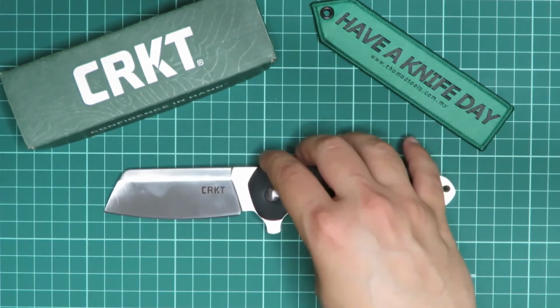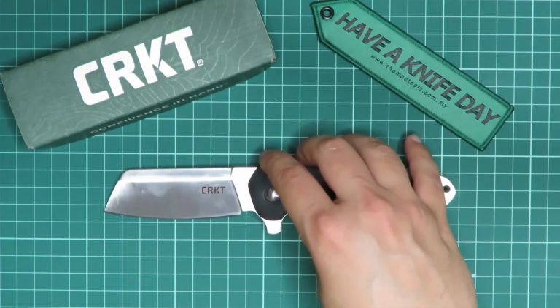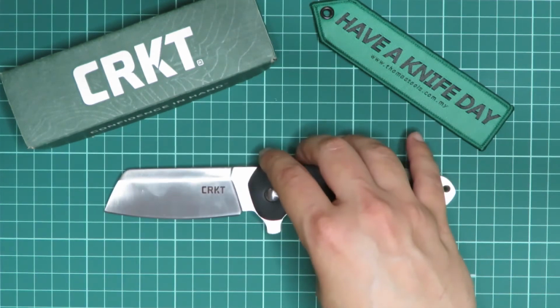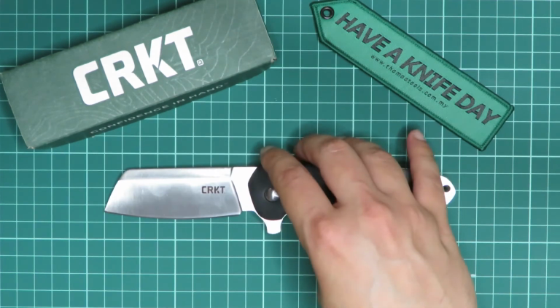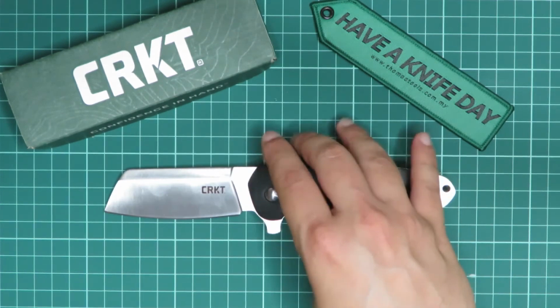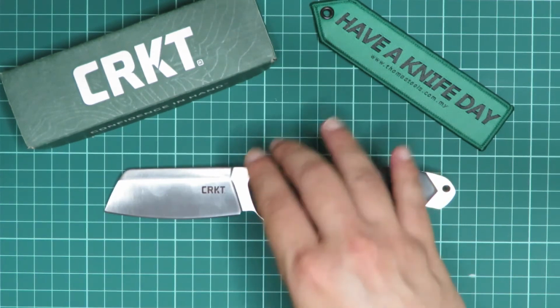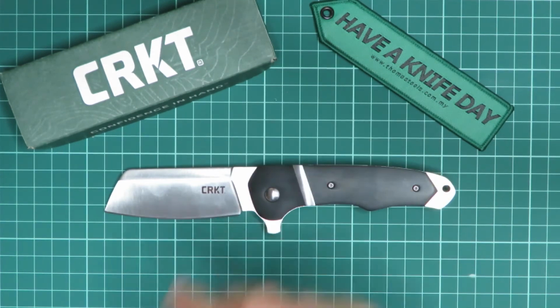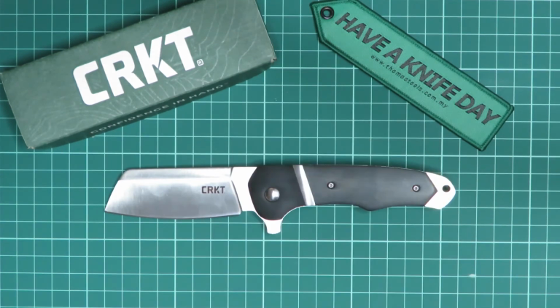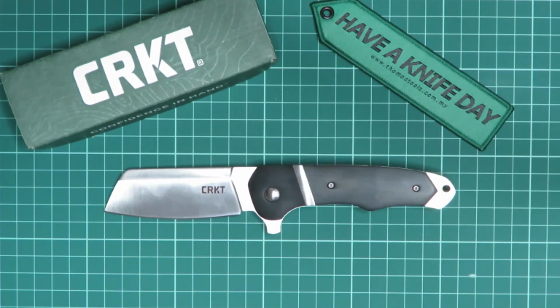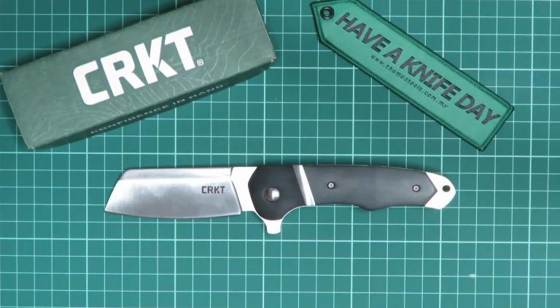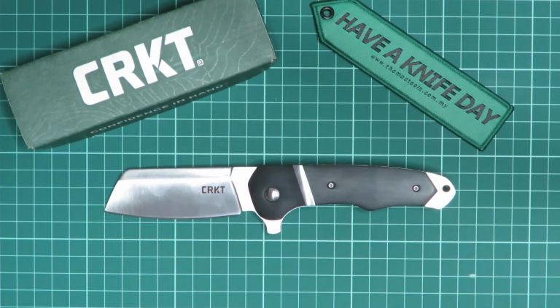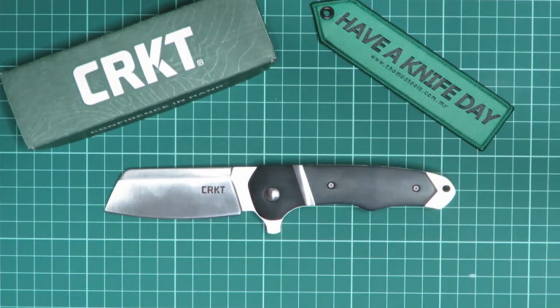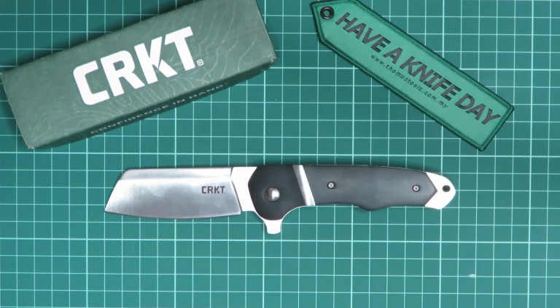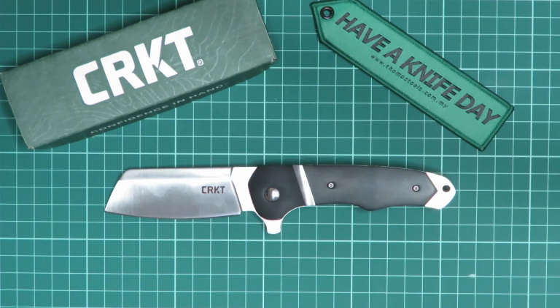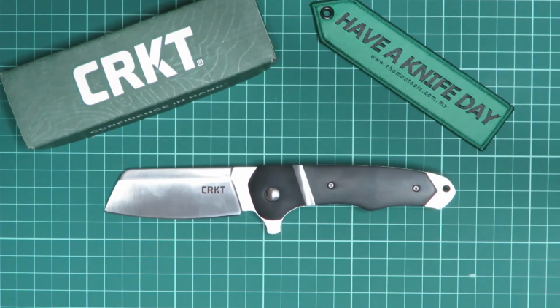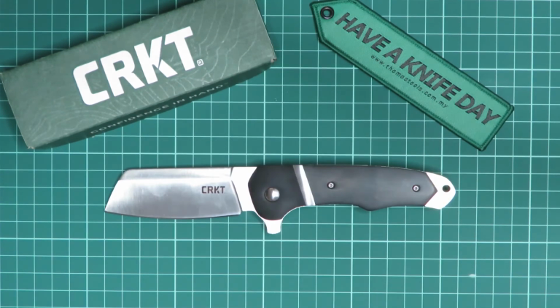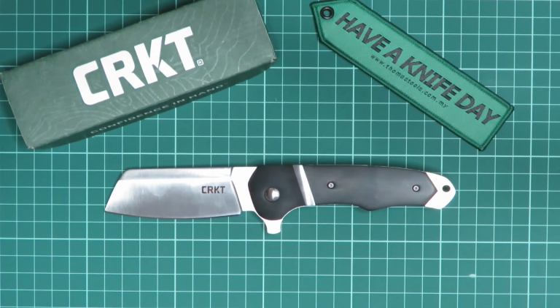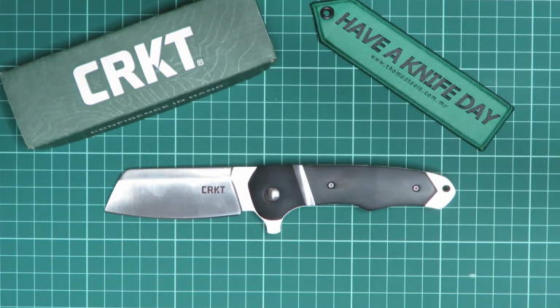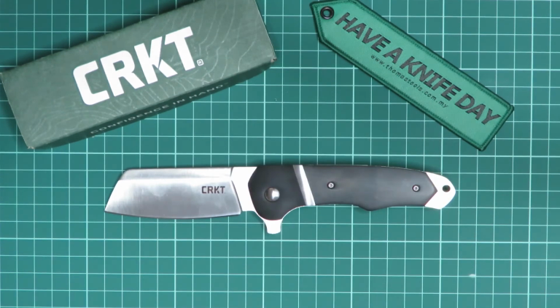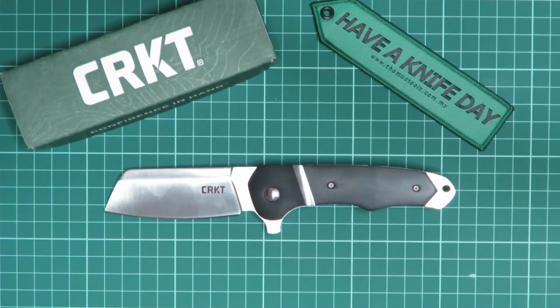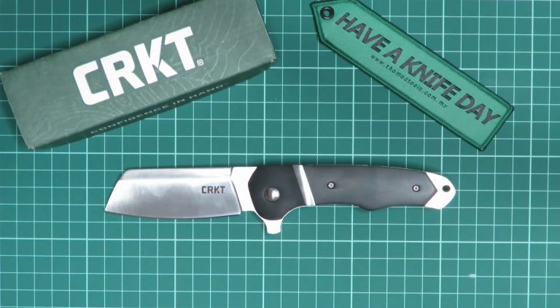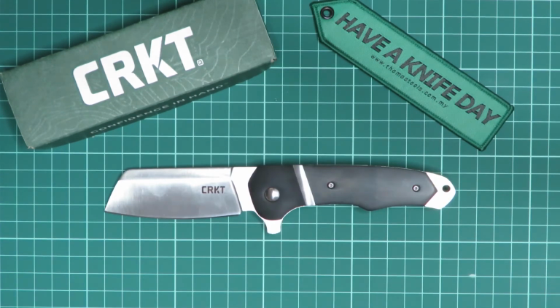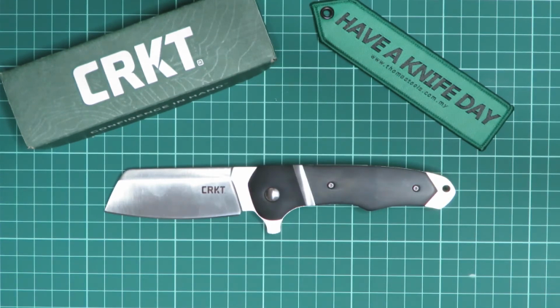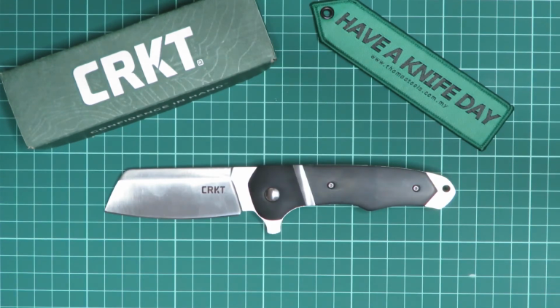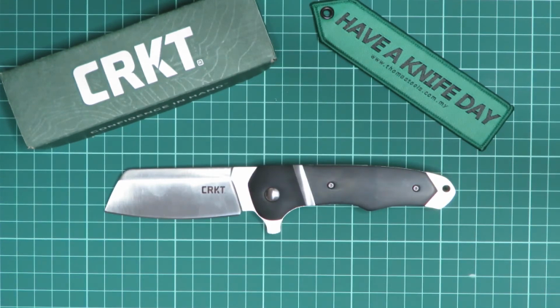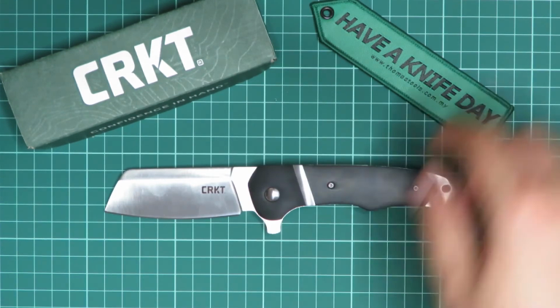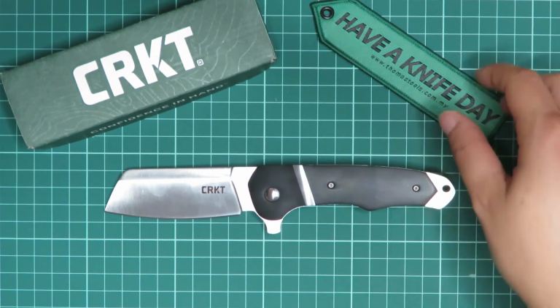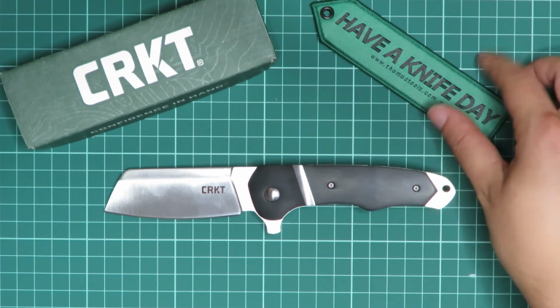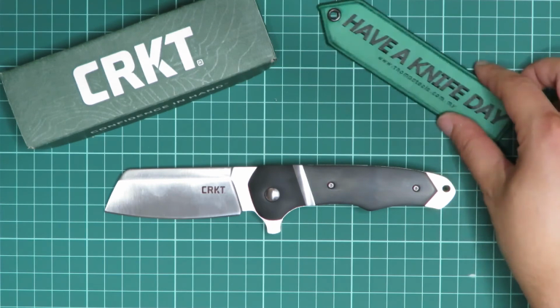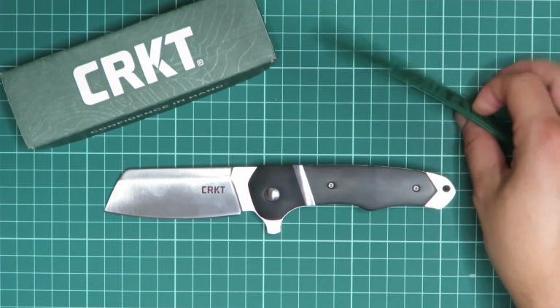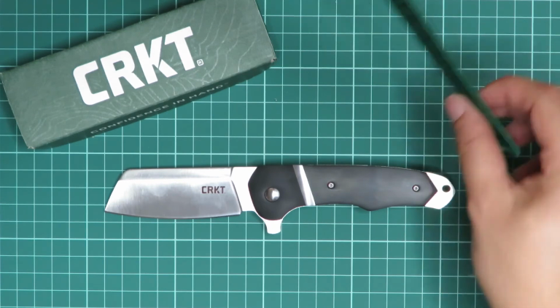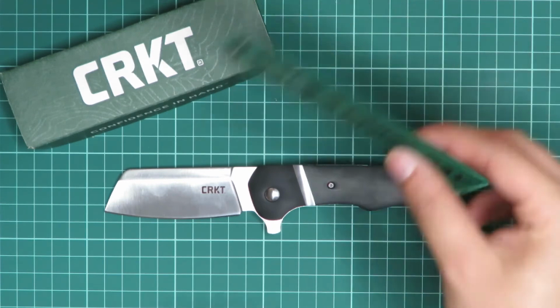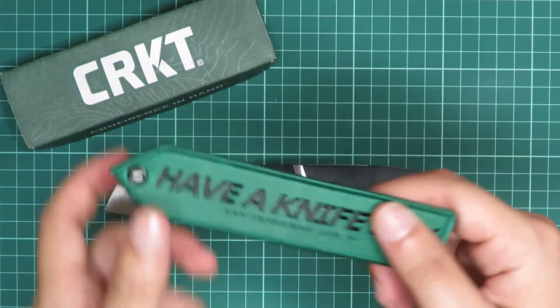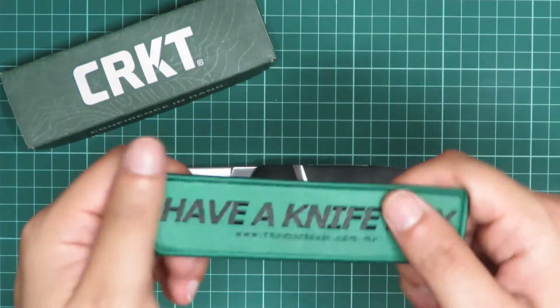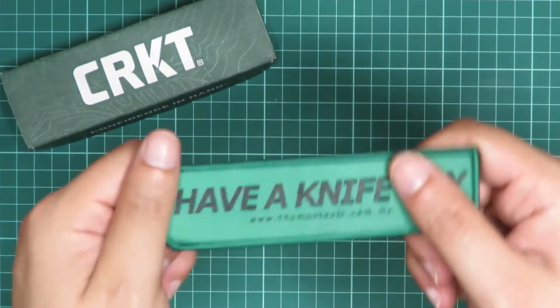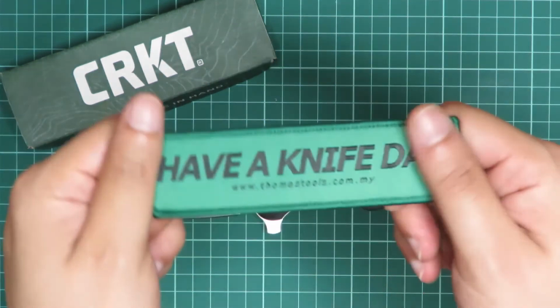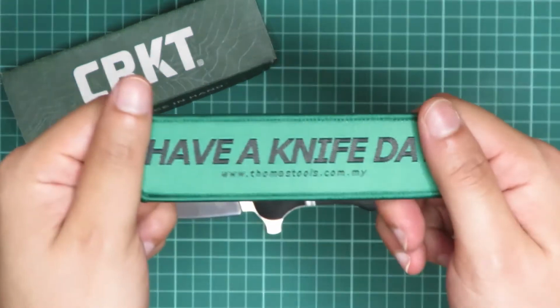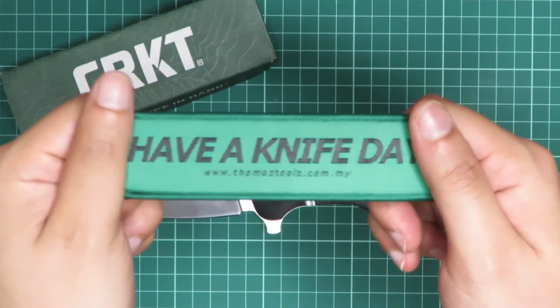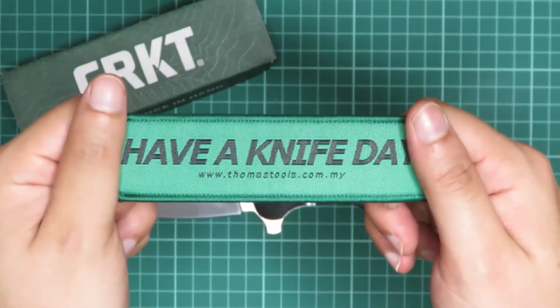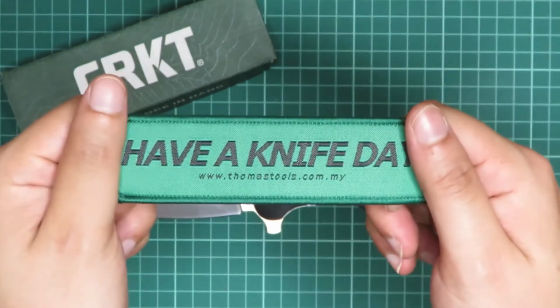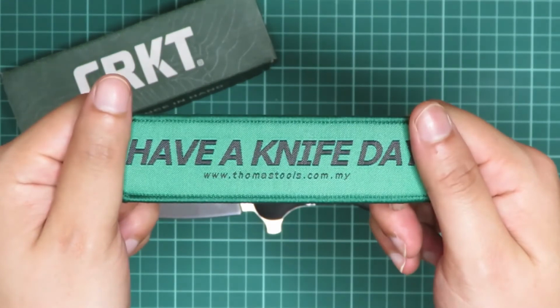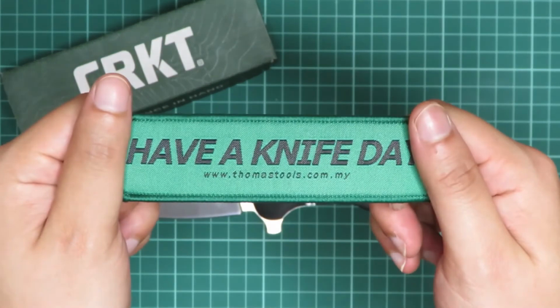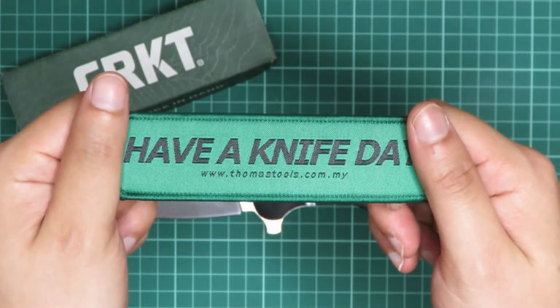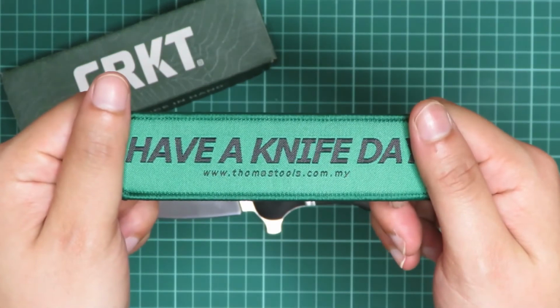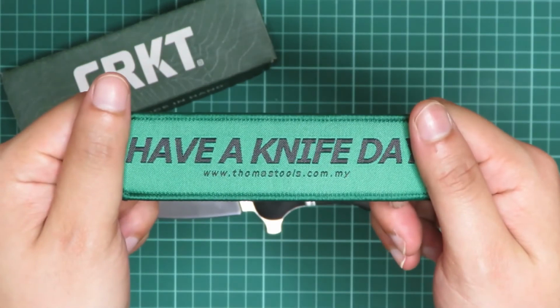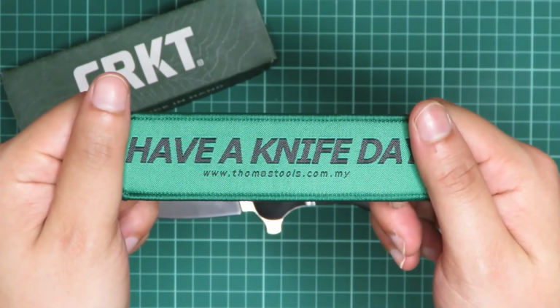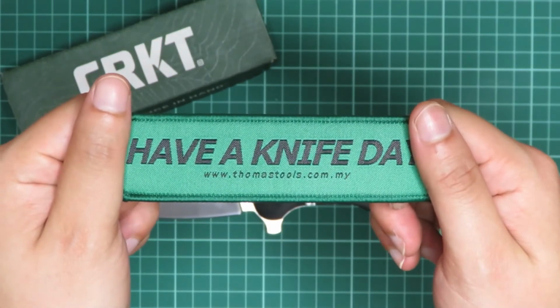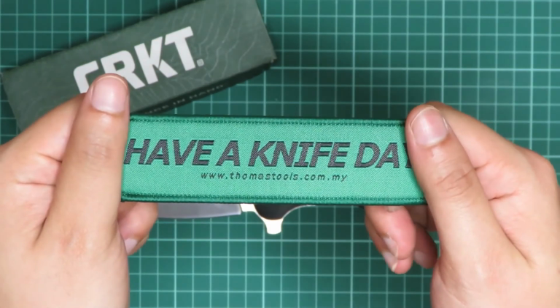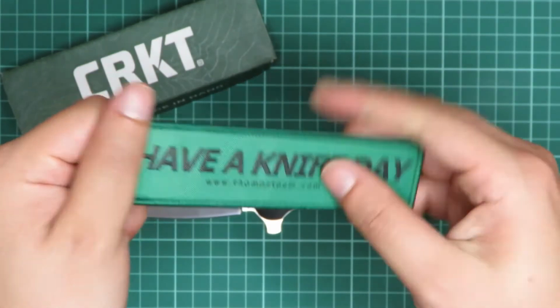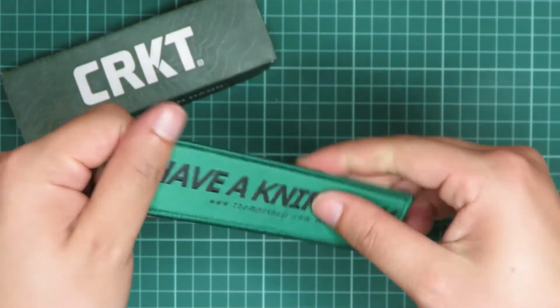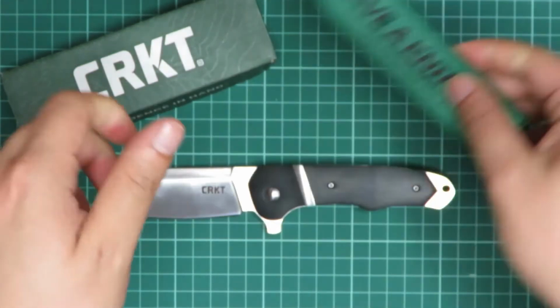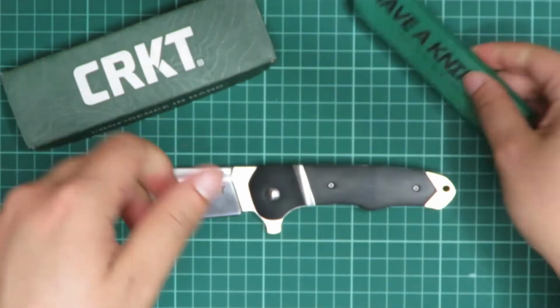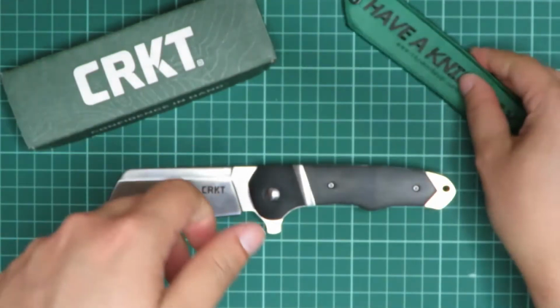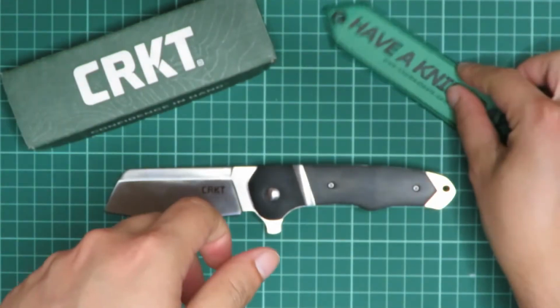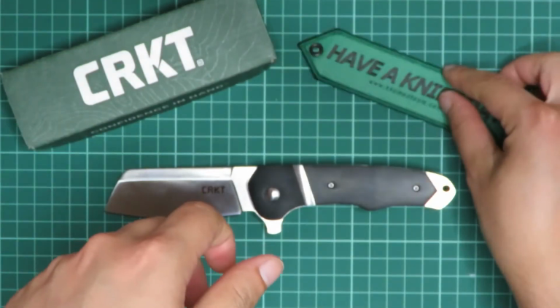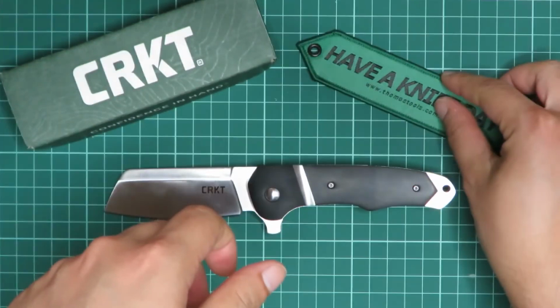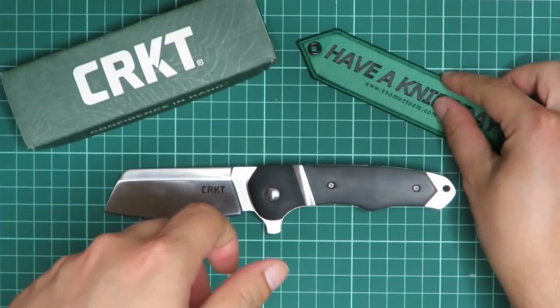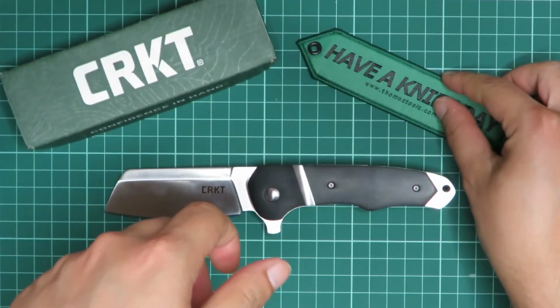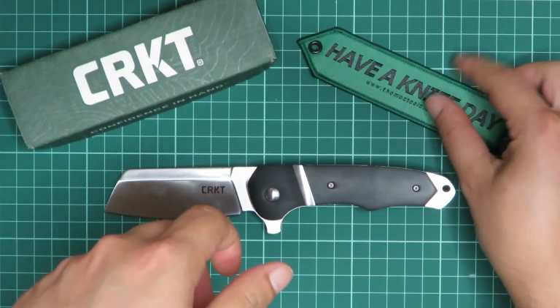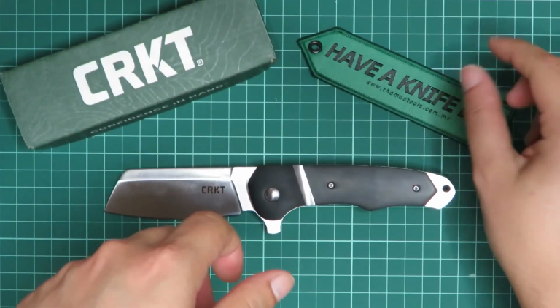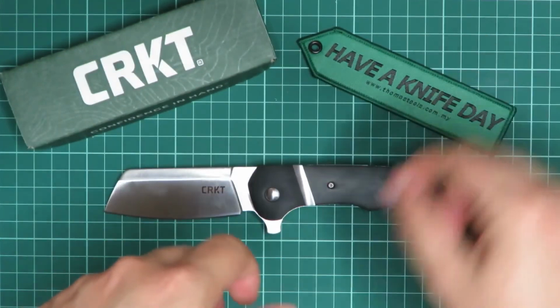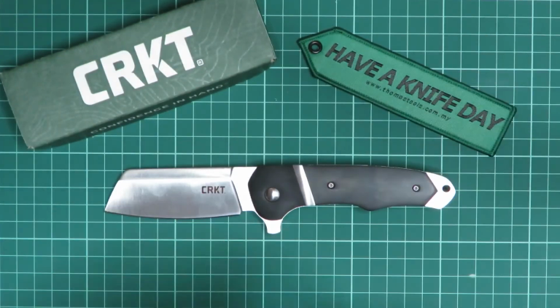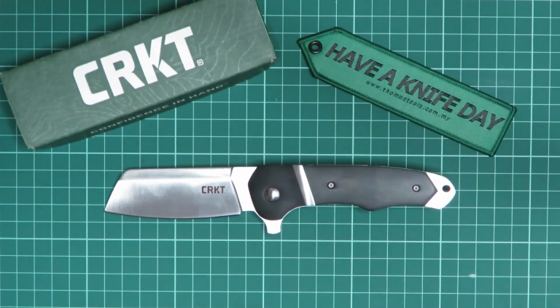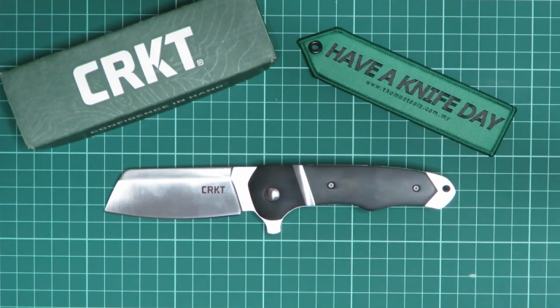So that's it — the CRKT Rib Snort. If you want to know more, please do visit the website thomastools.com.my. Thanks guys and have a nice day.